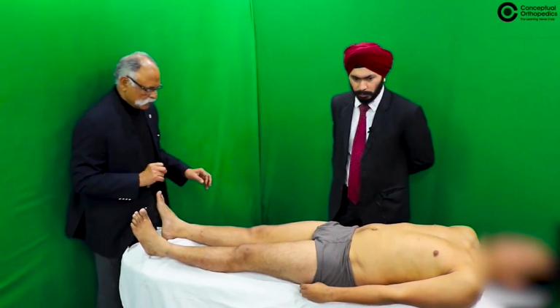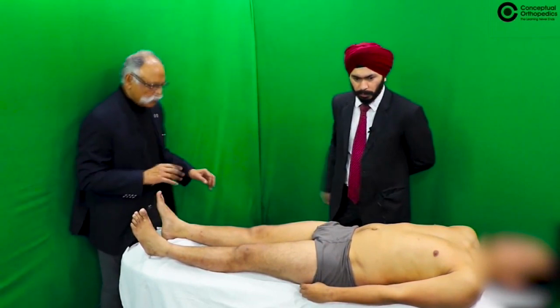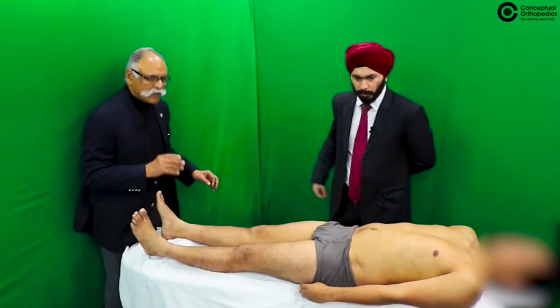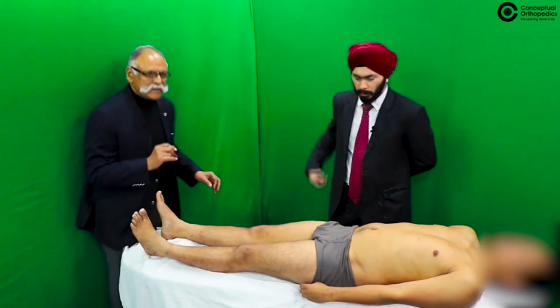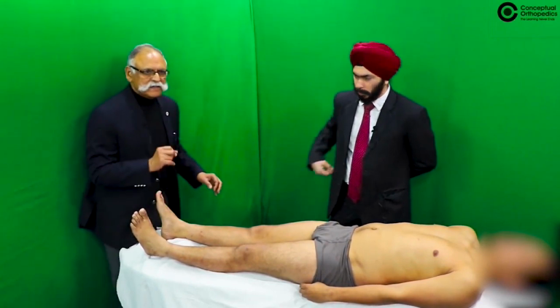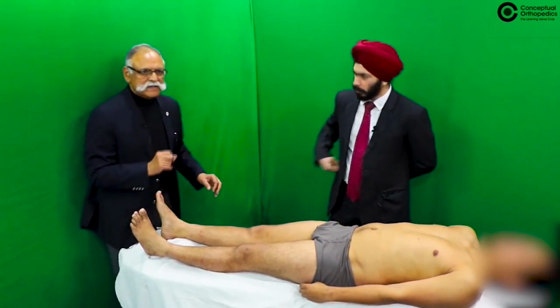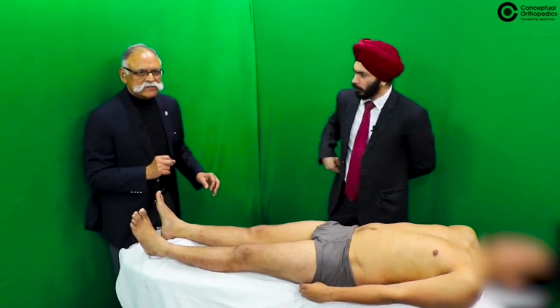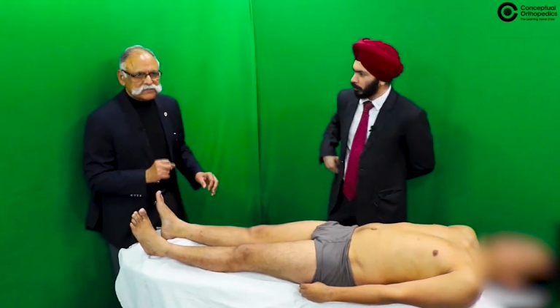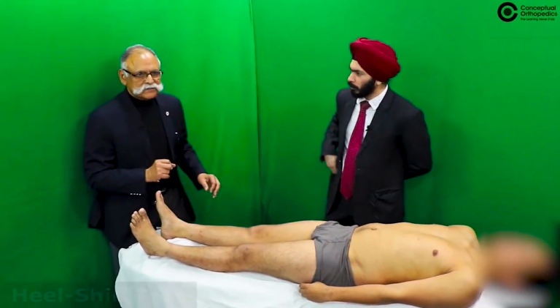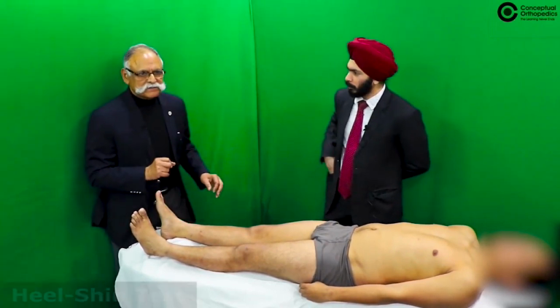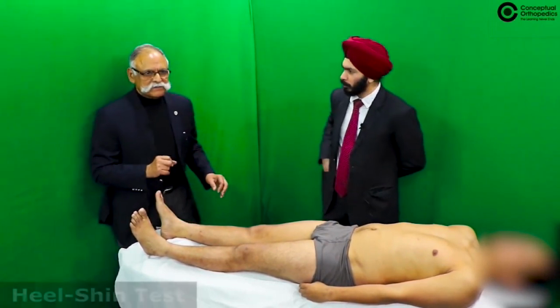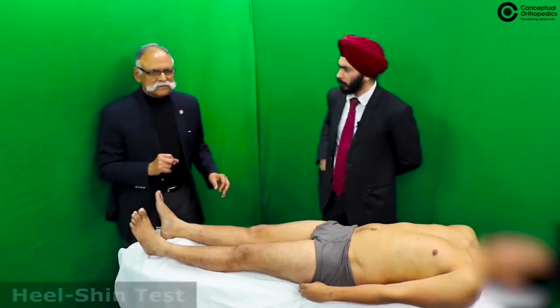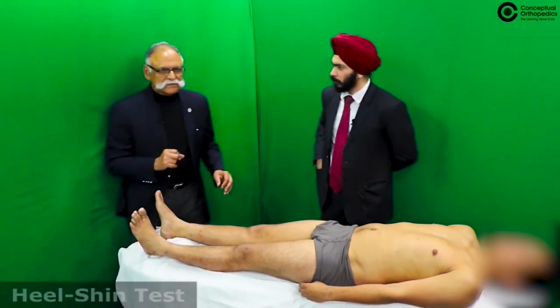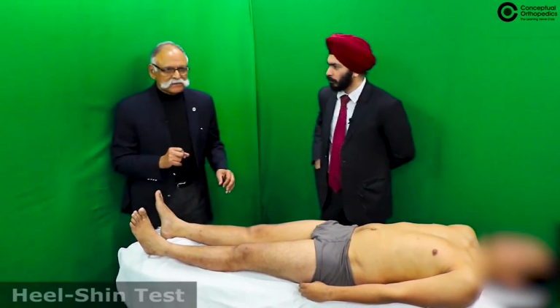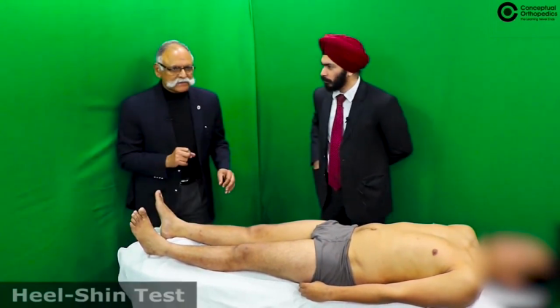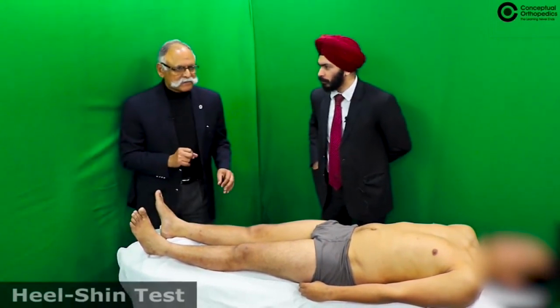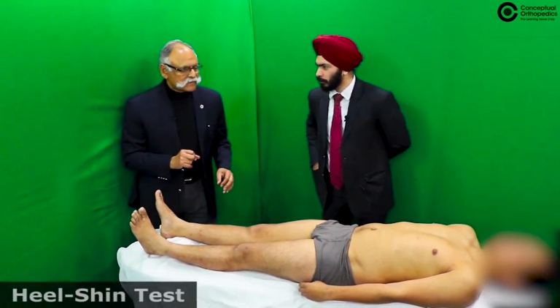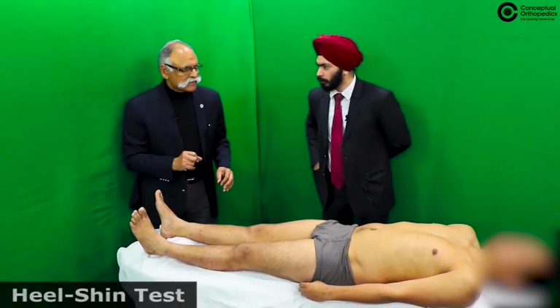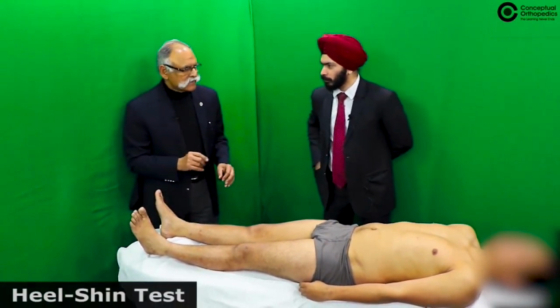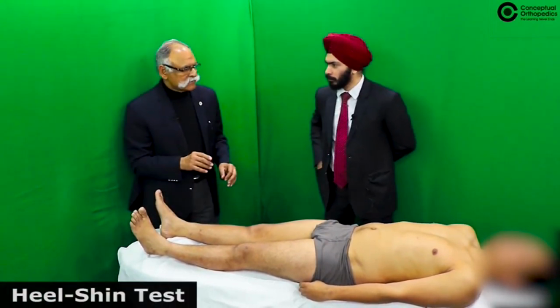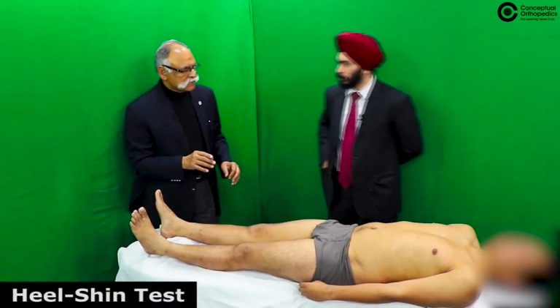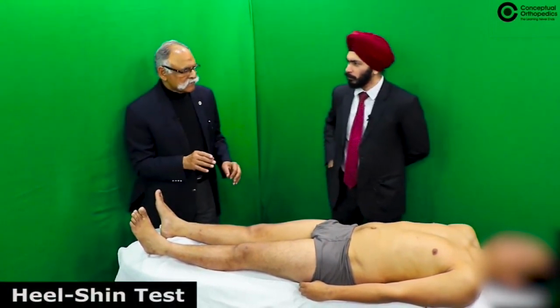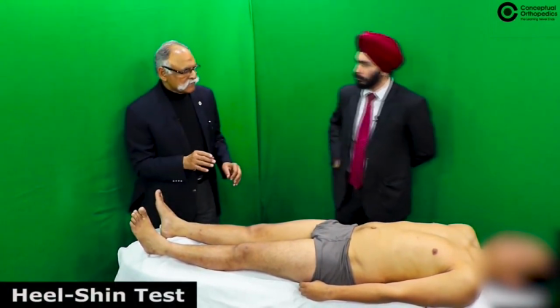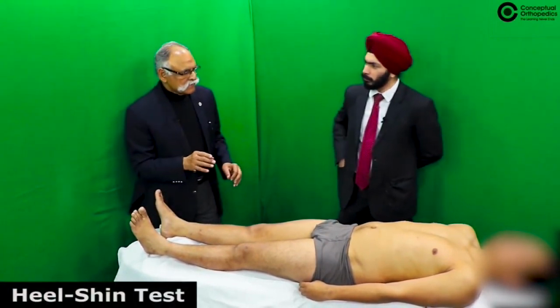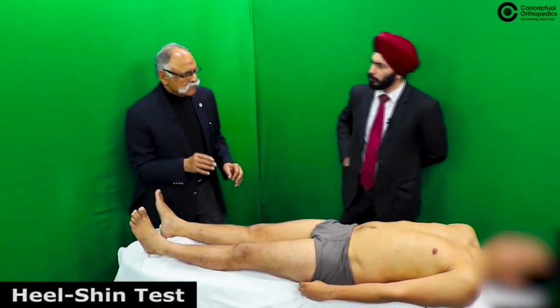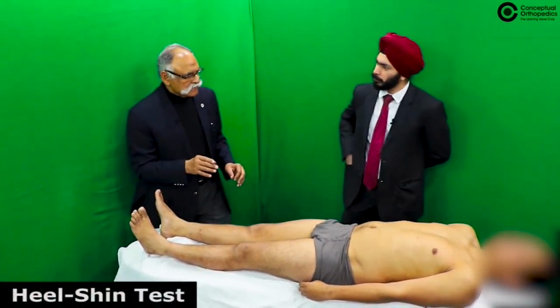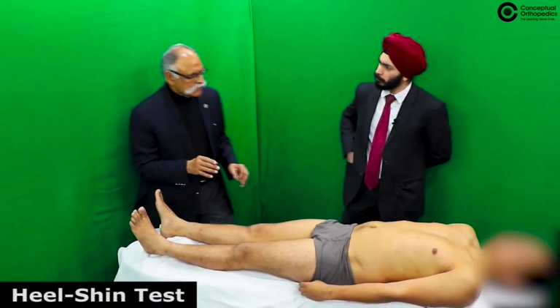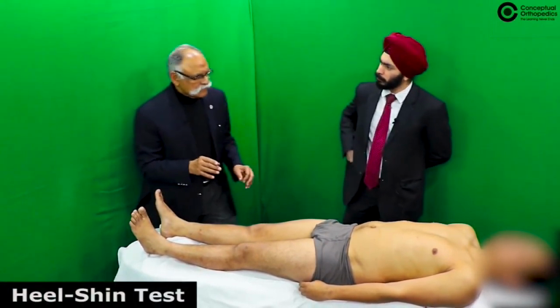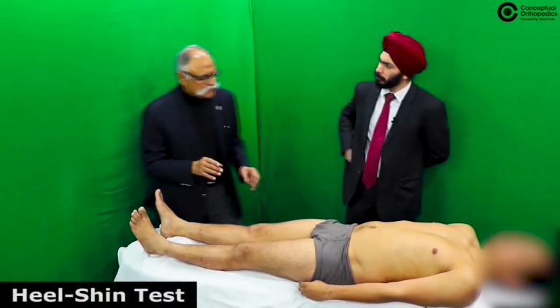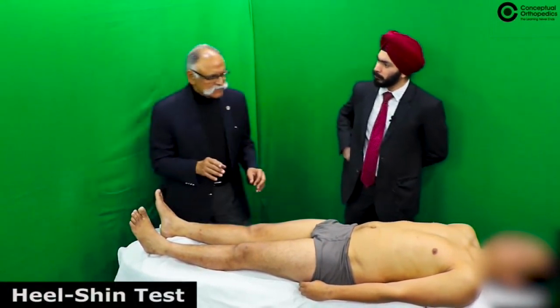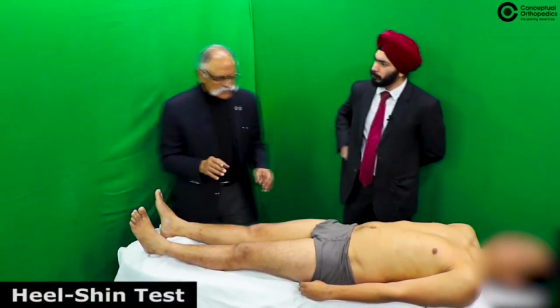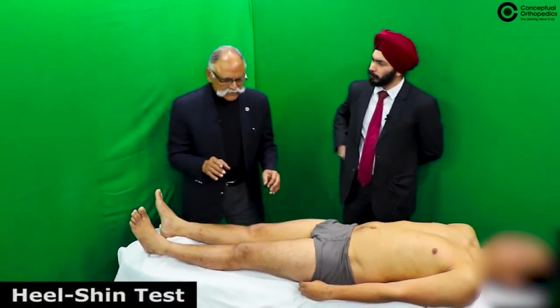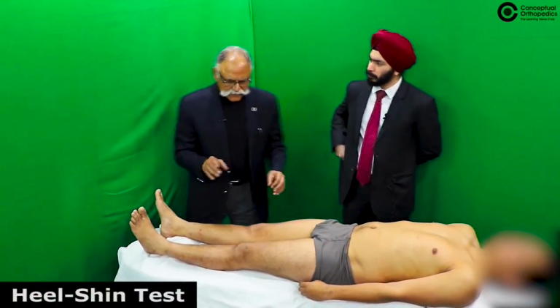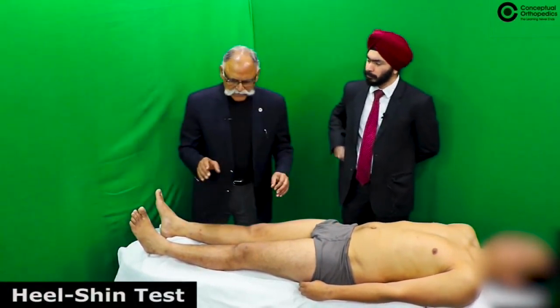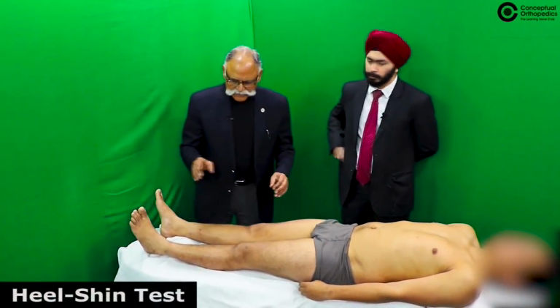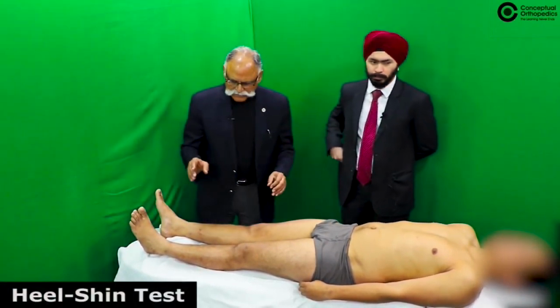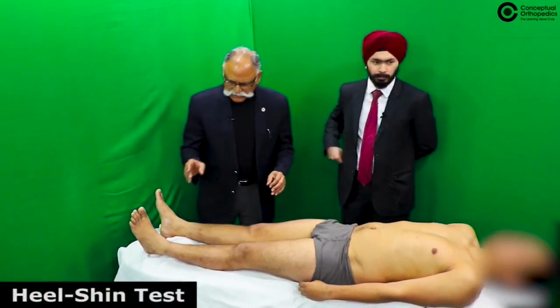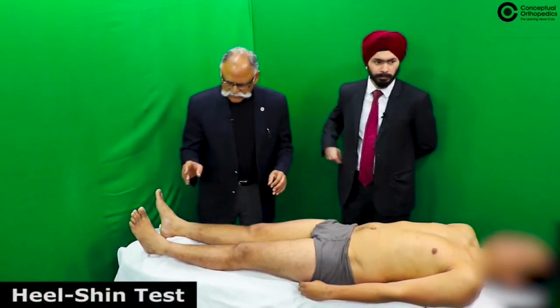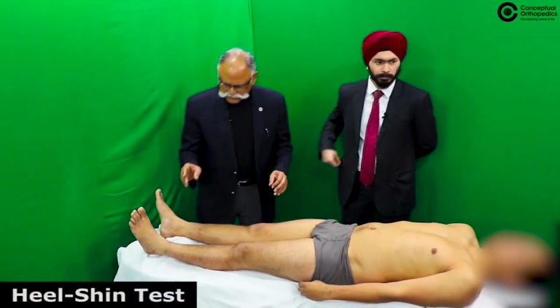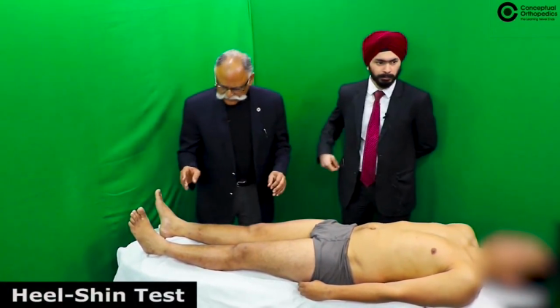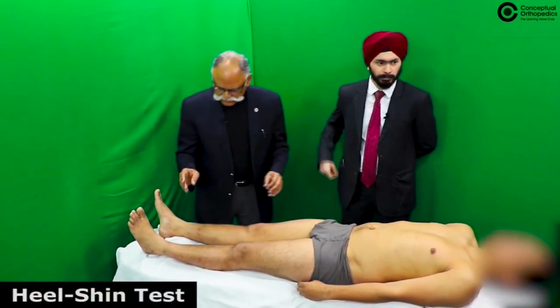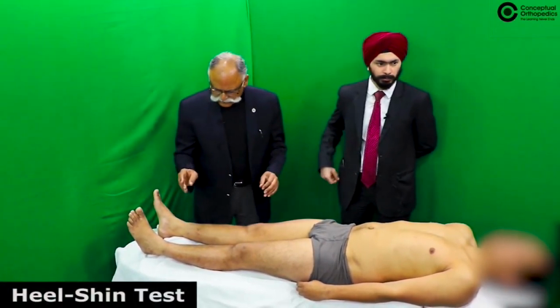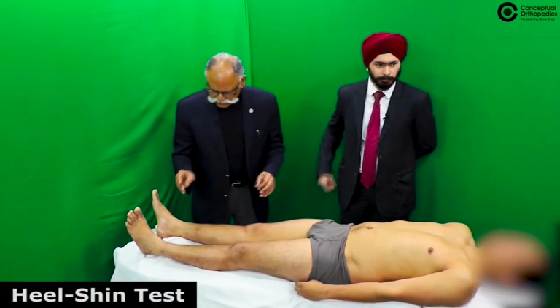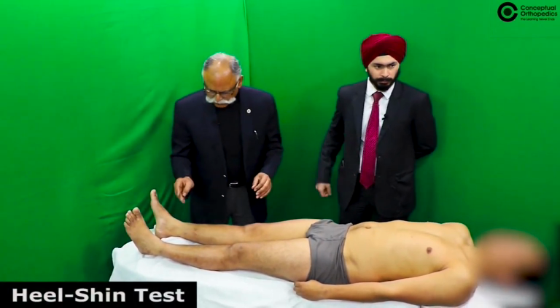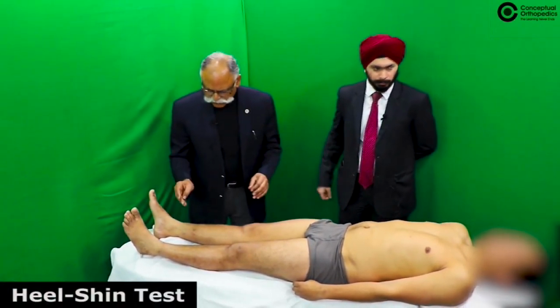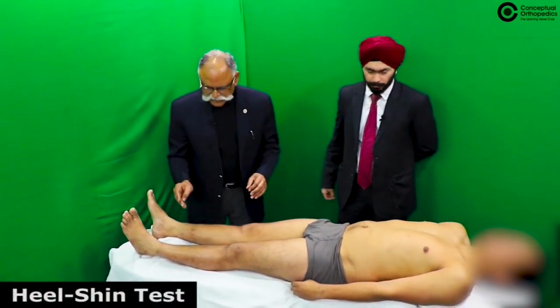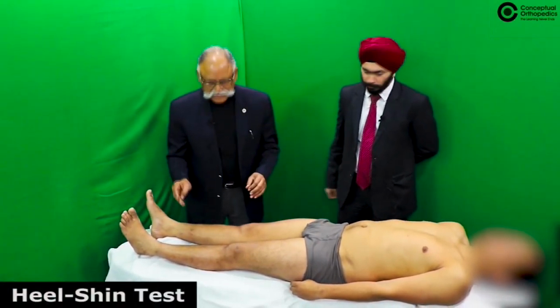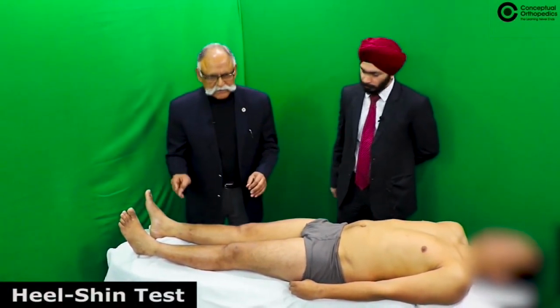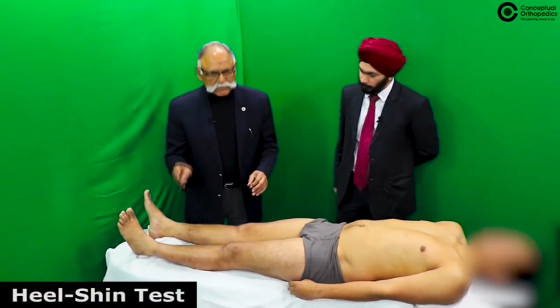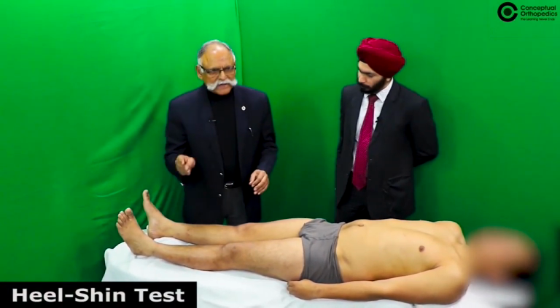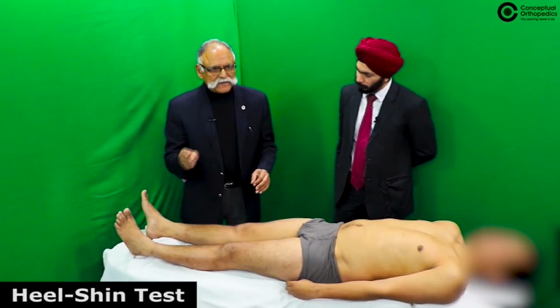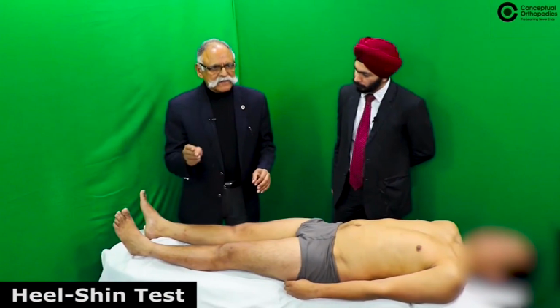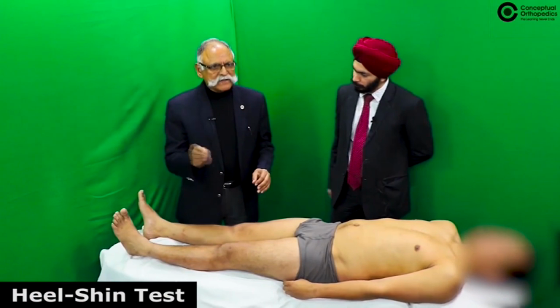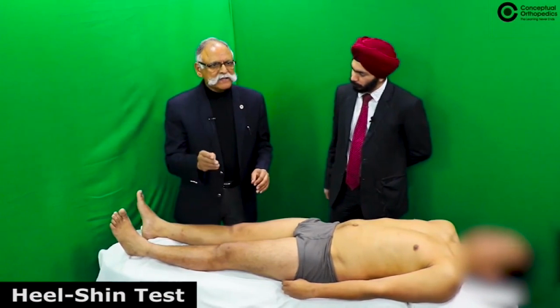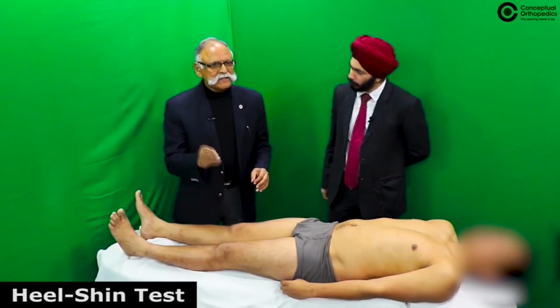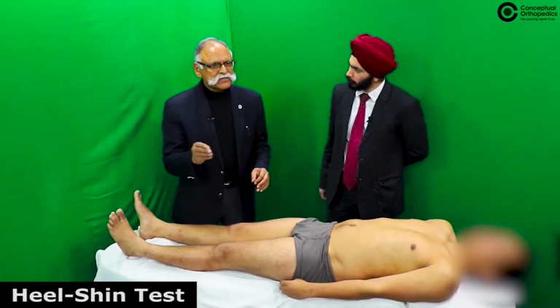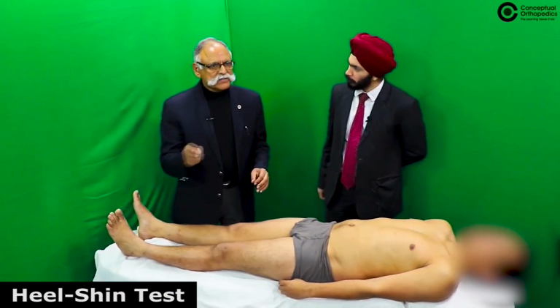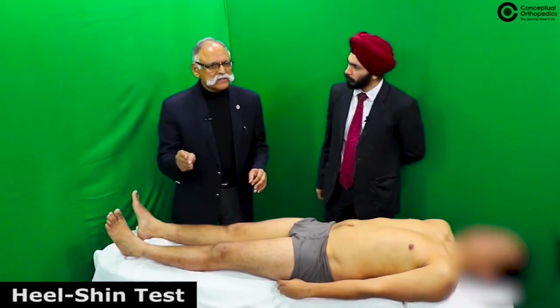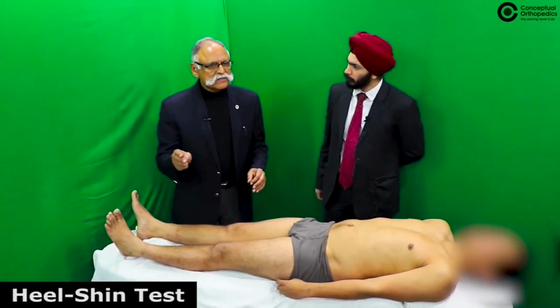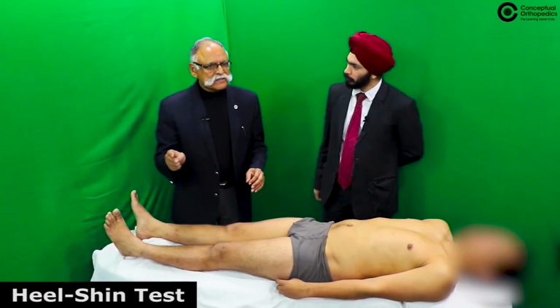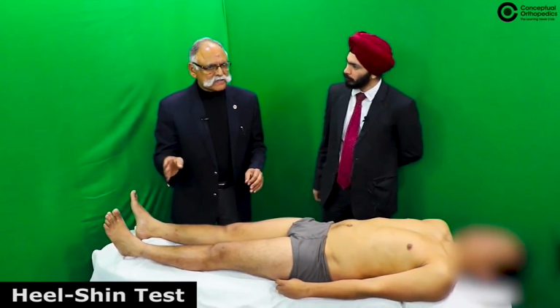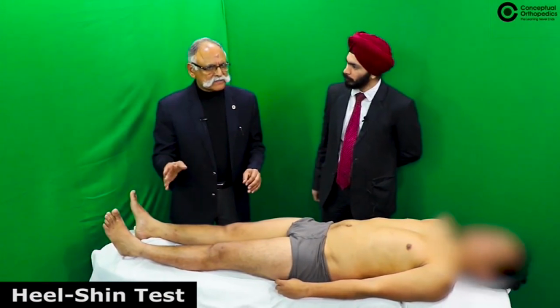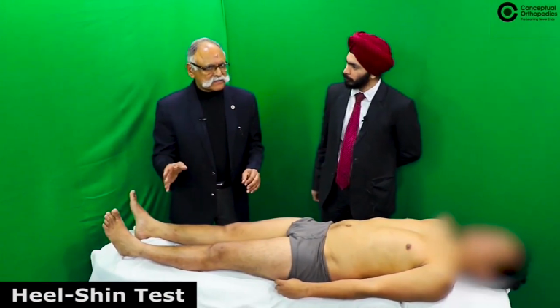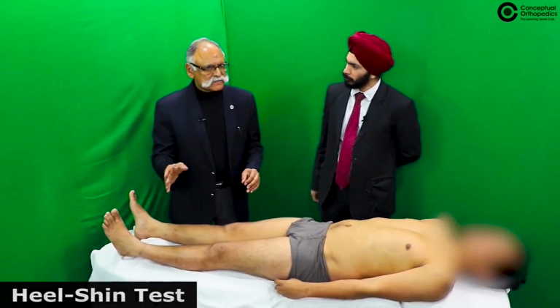Coordination can be demonstrated by the heel-shin test.